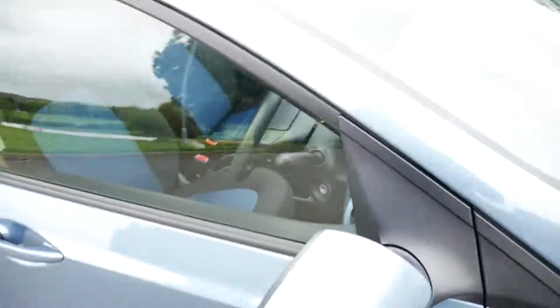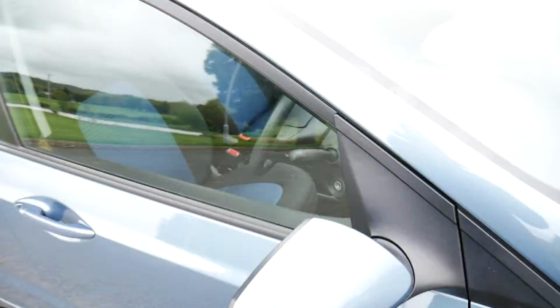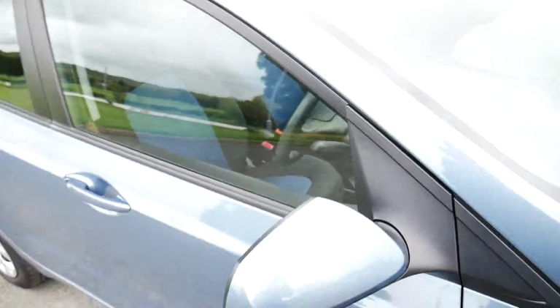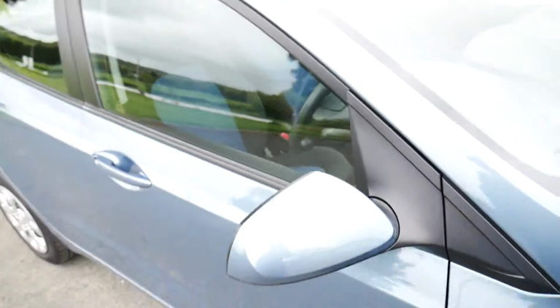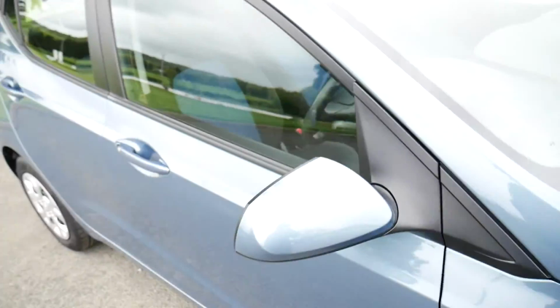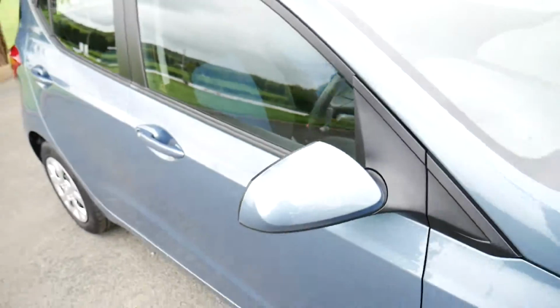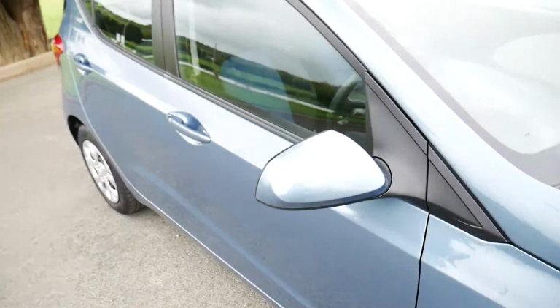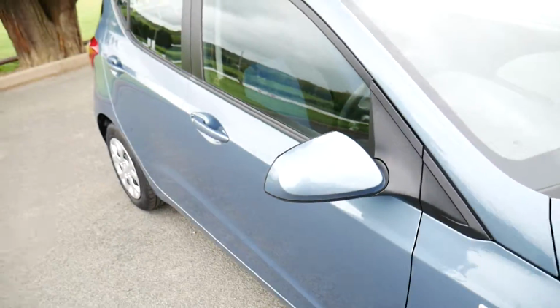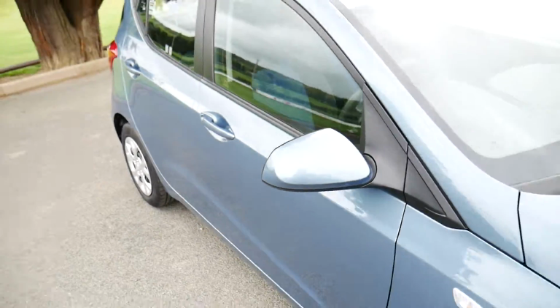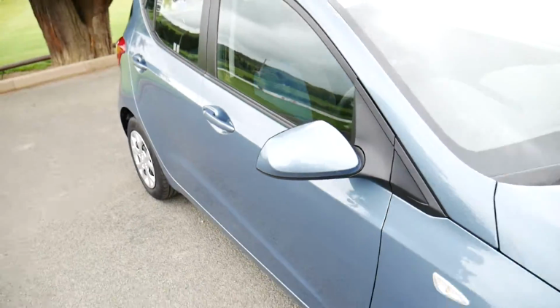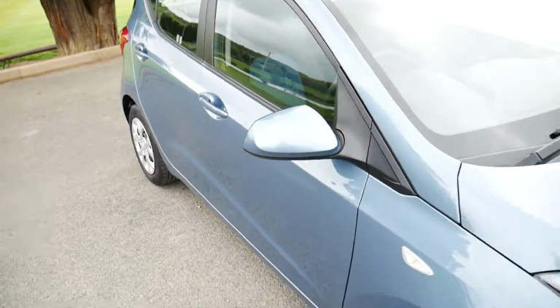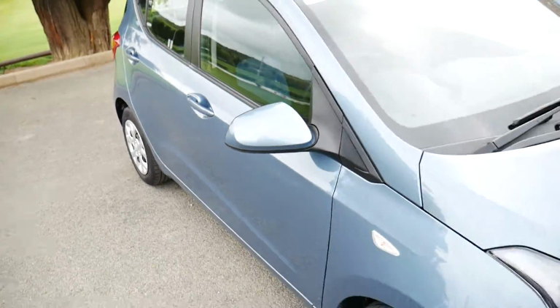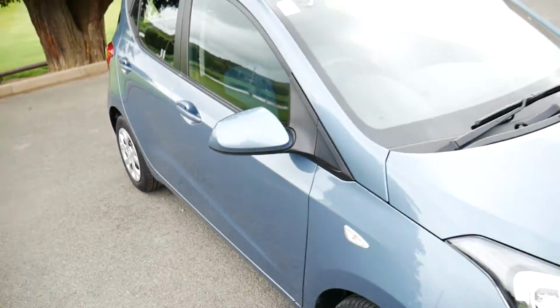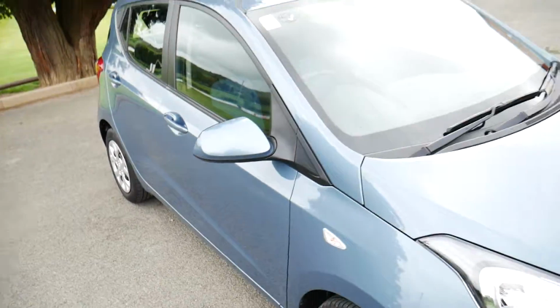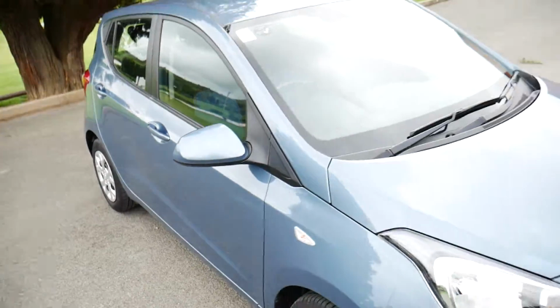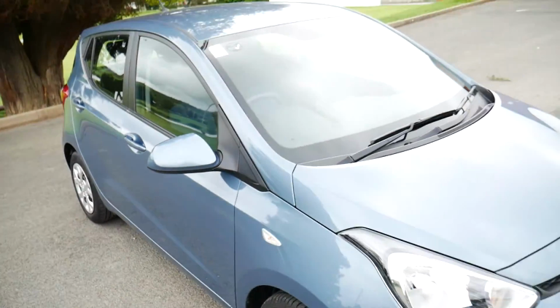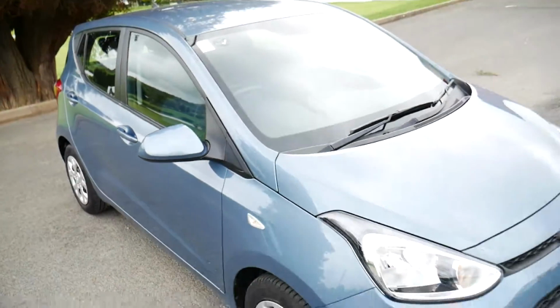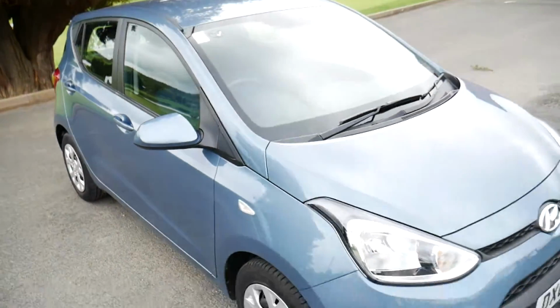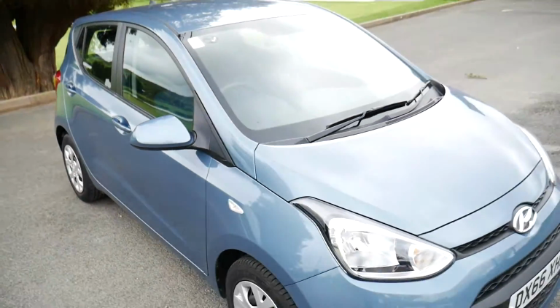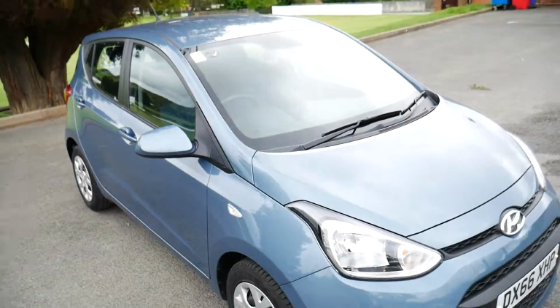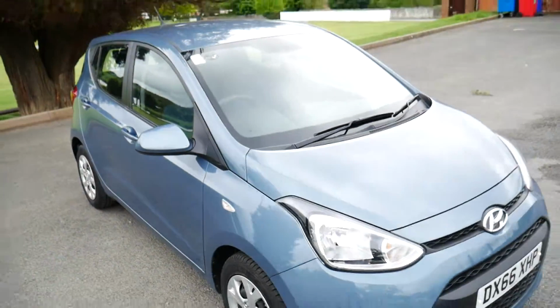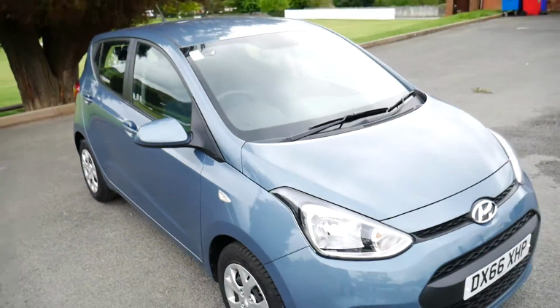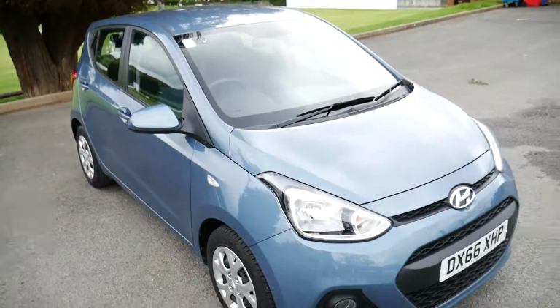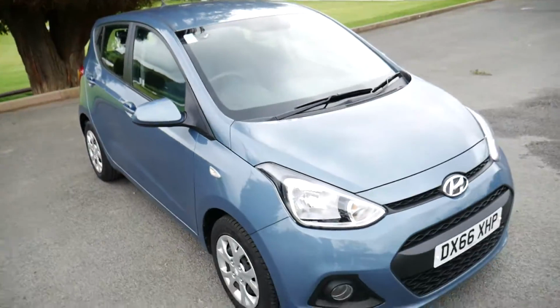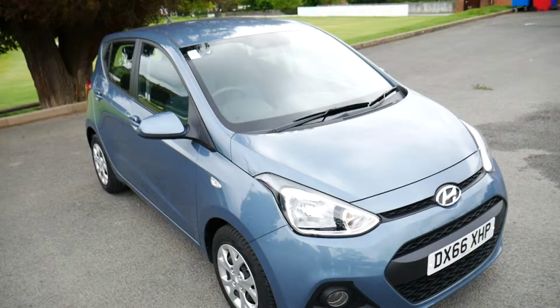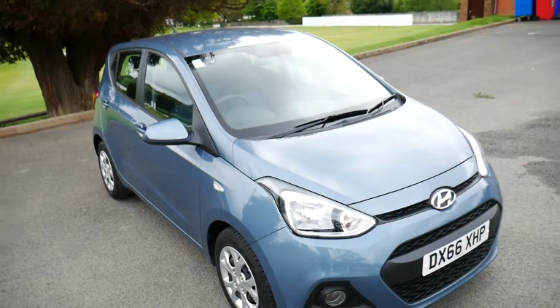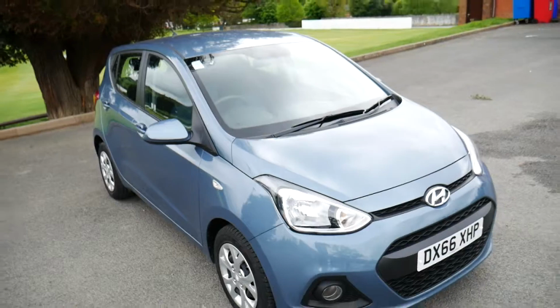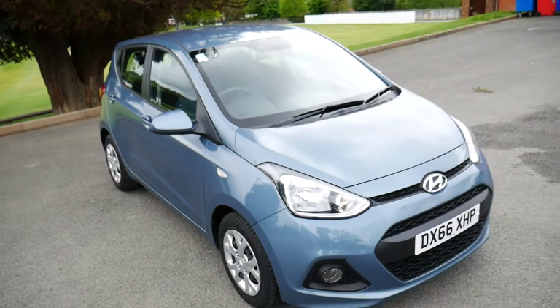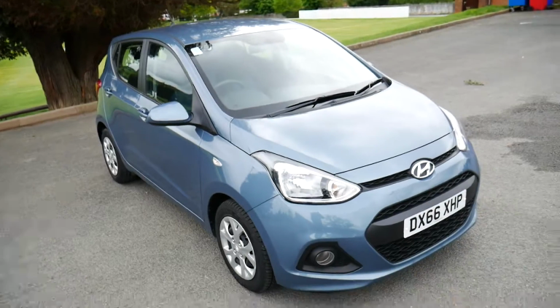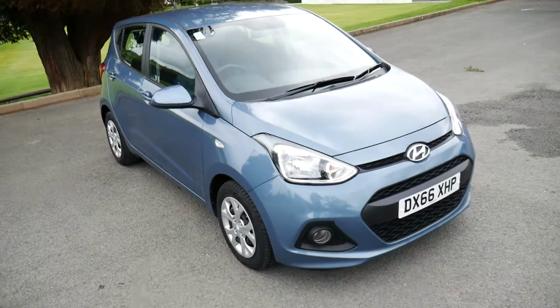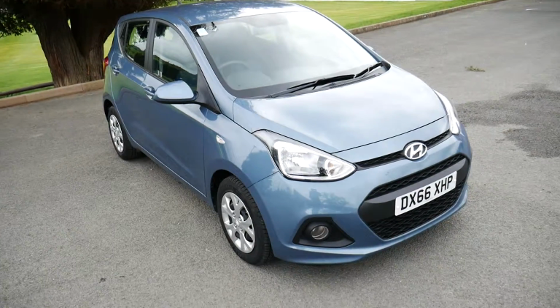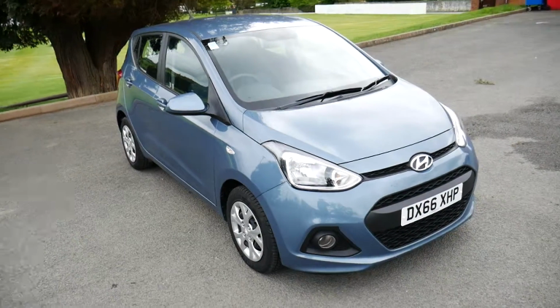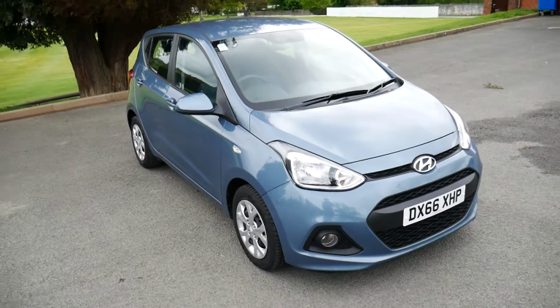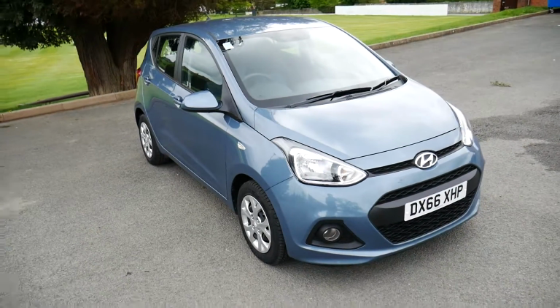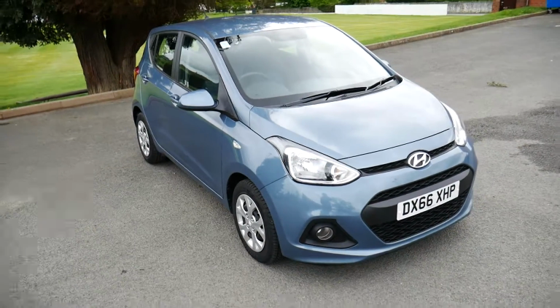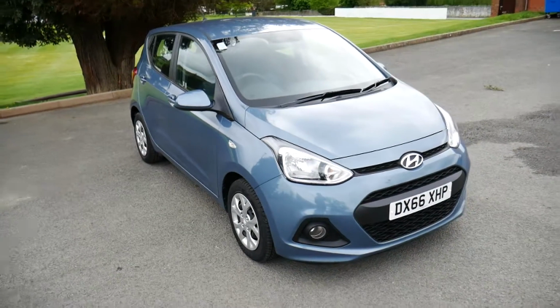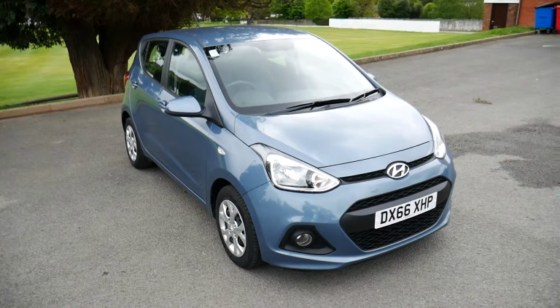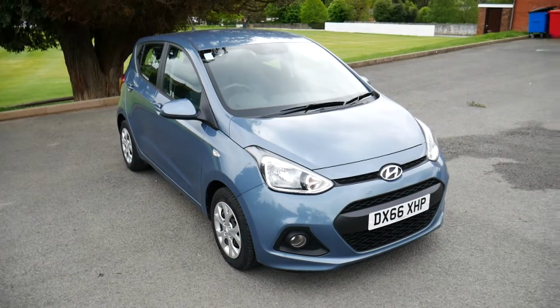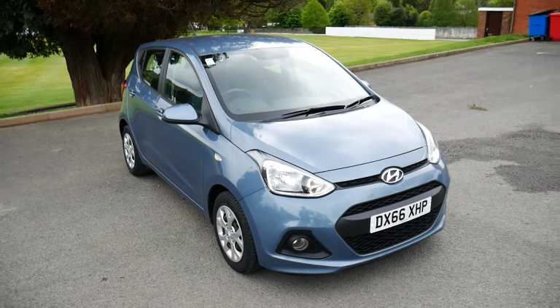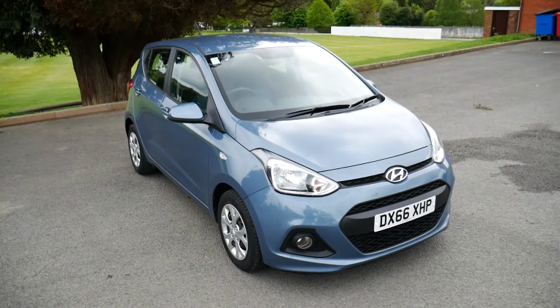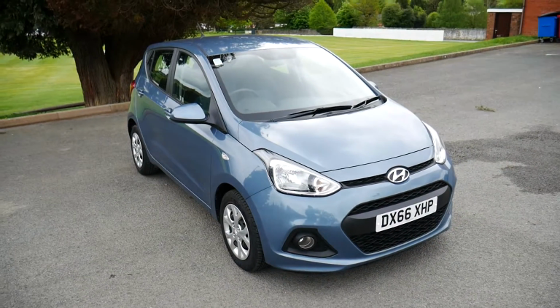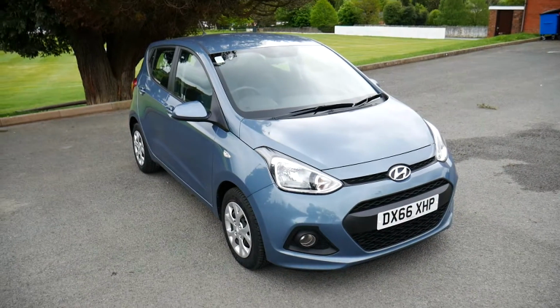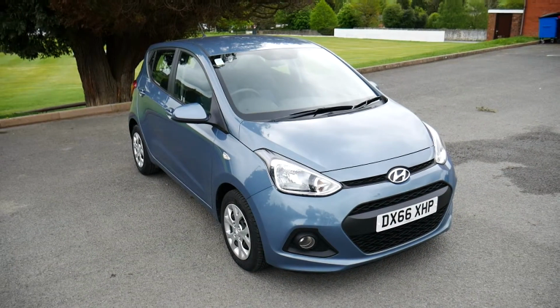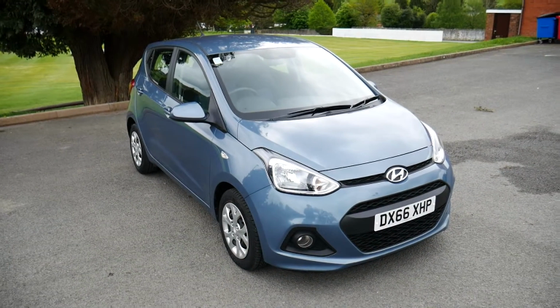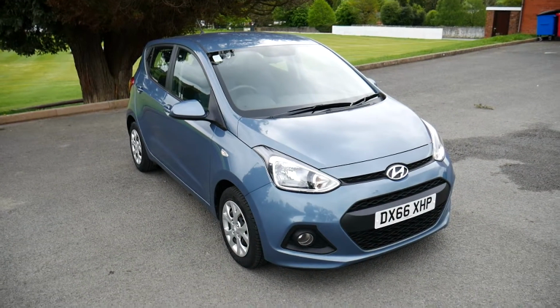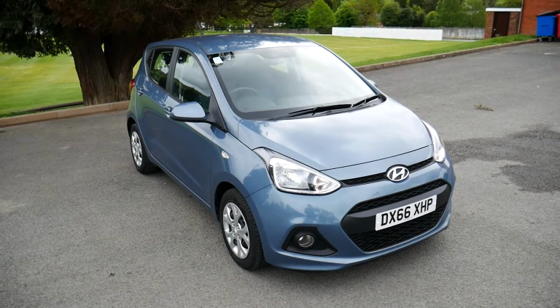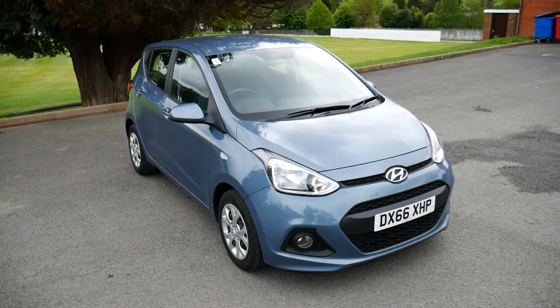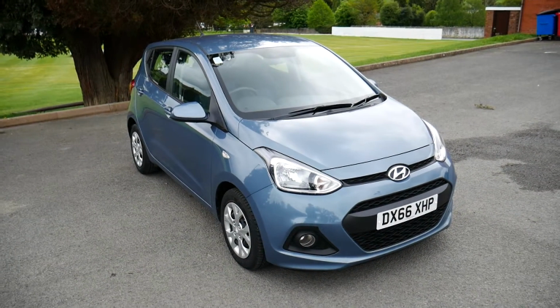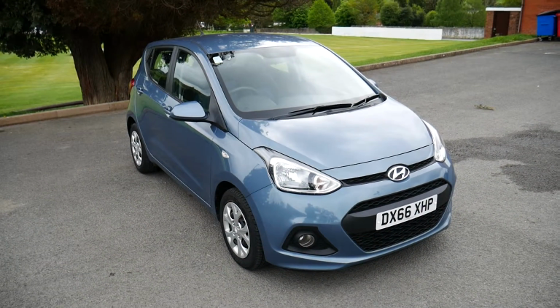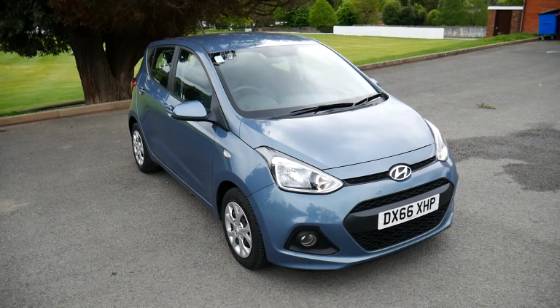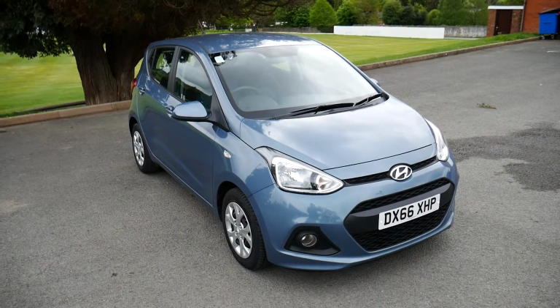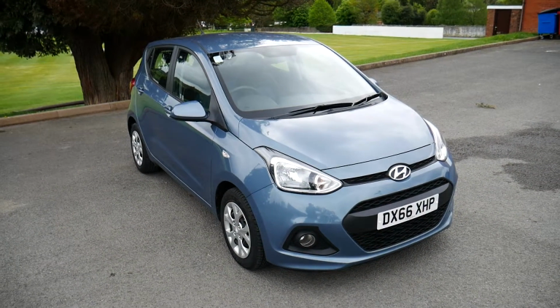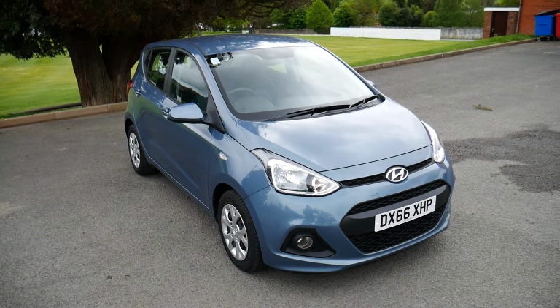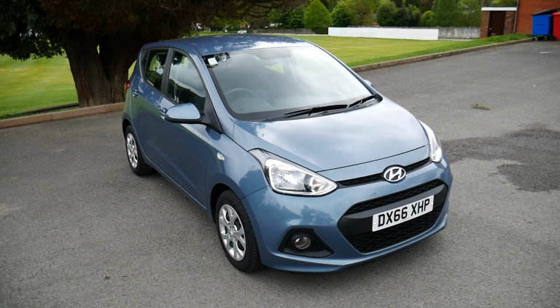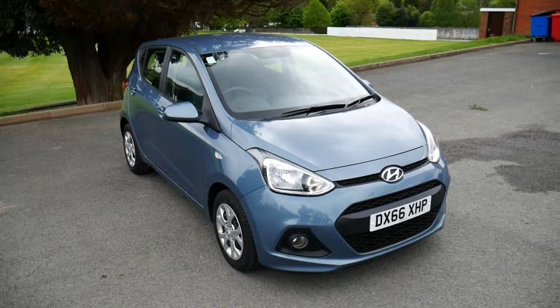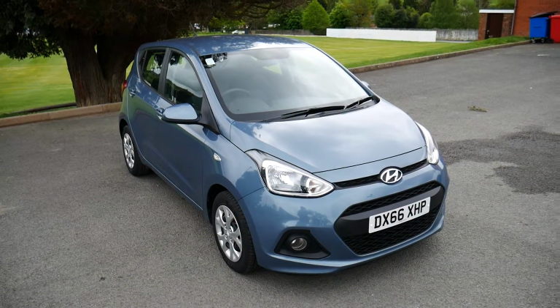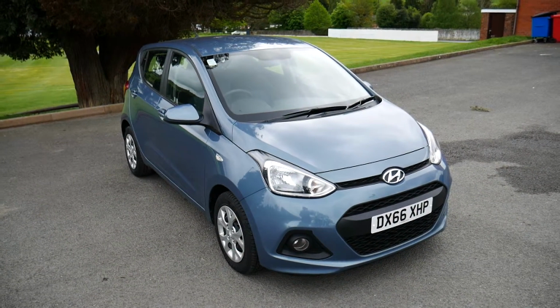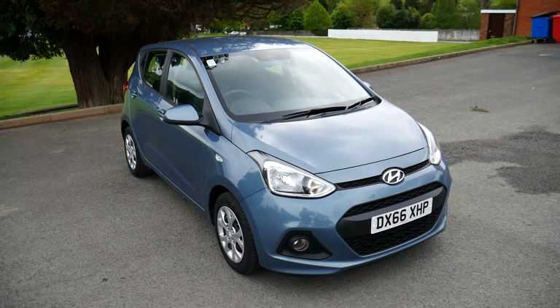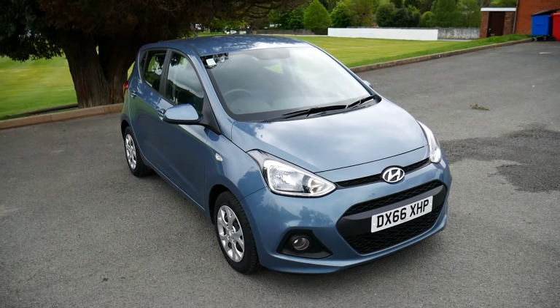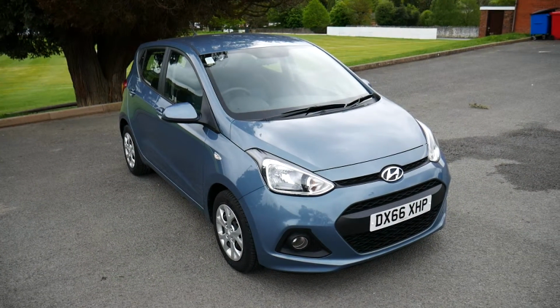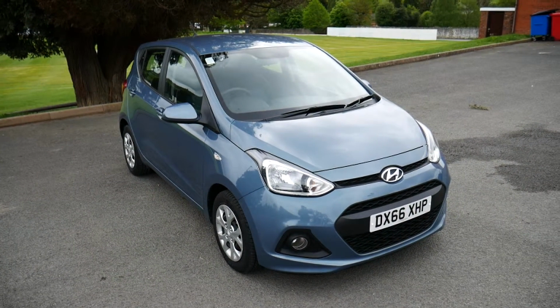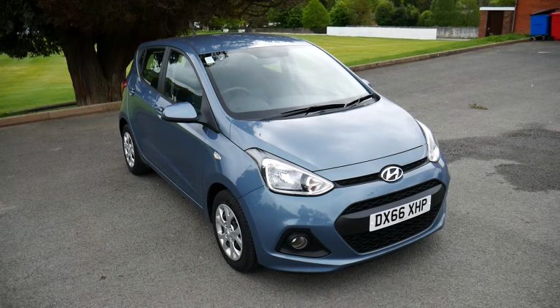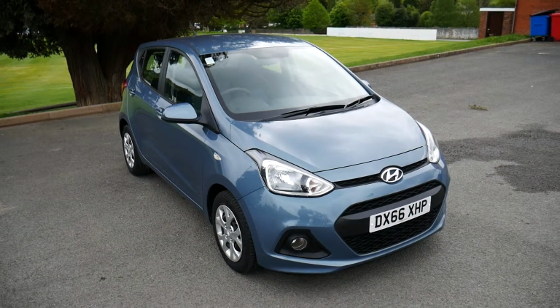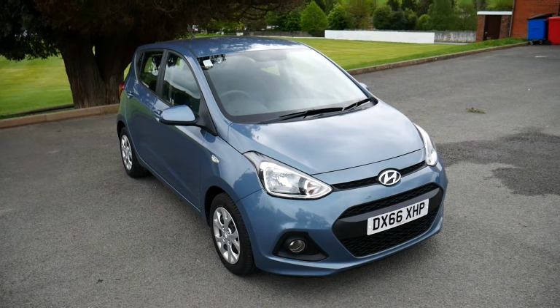So that's been our Hyundai i10. For more information, visit us at JT Hughes Newtown. Thank you.